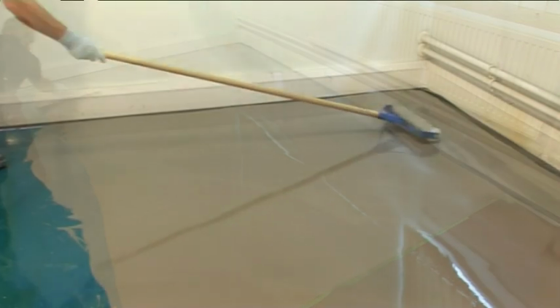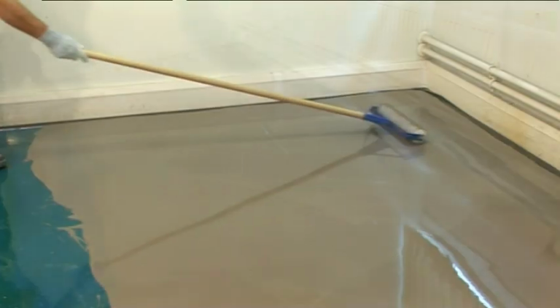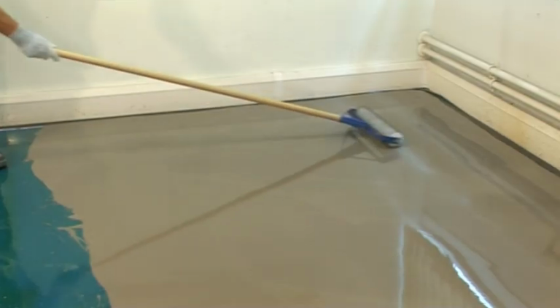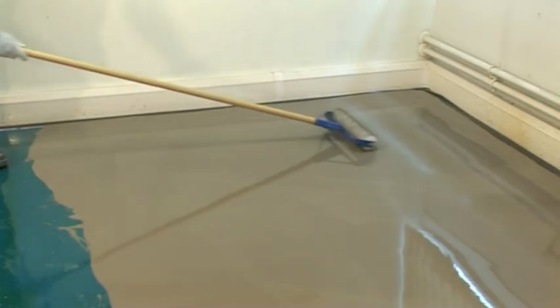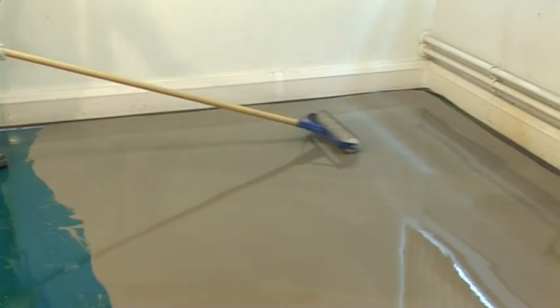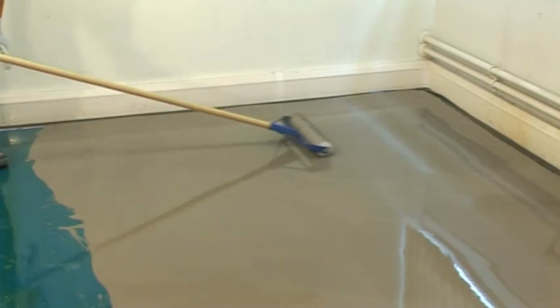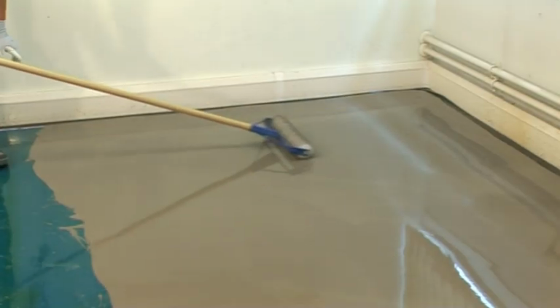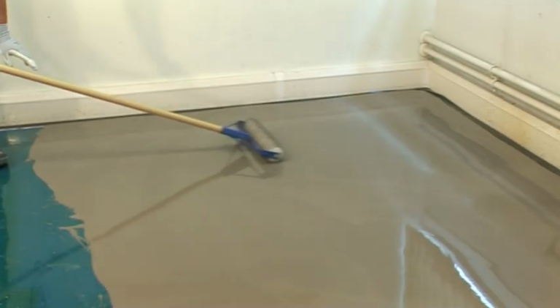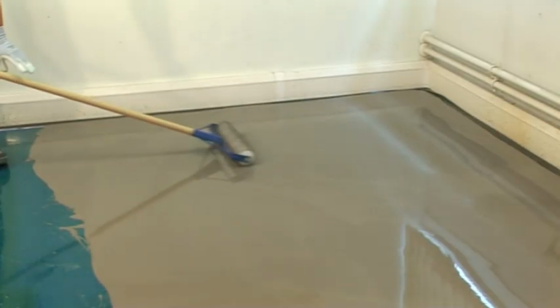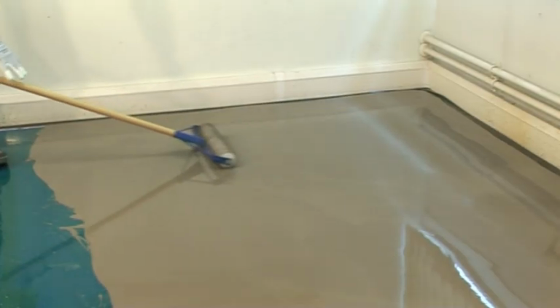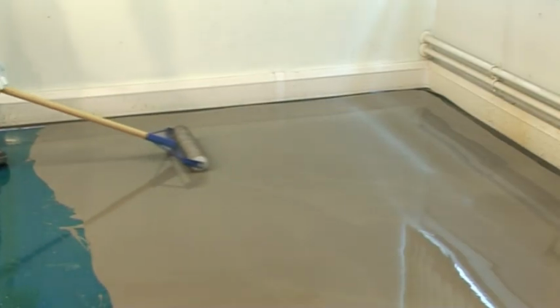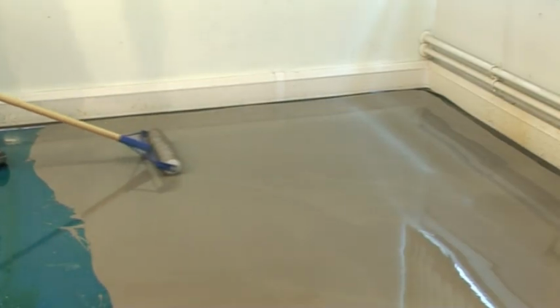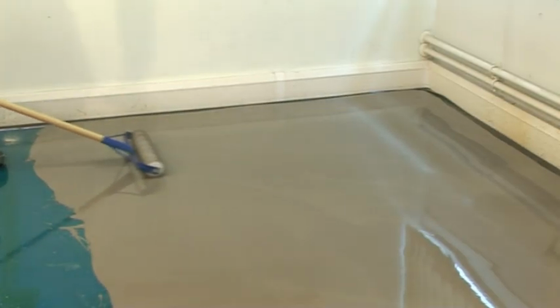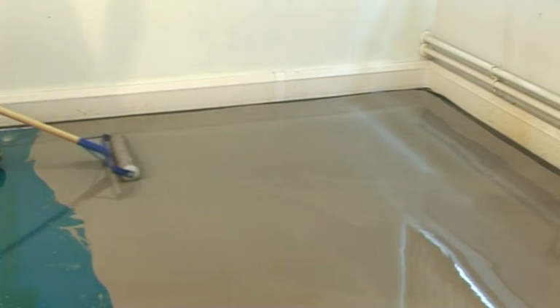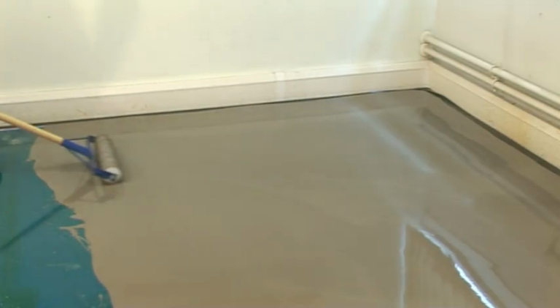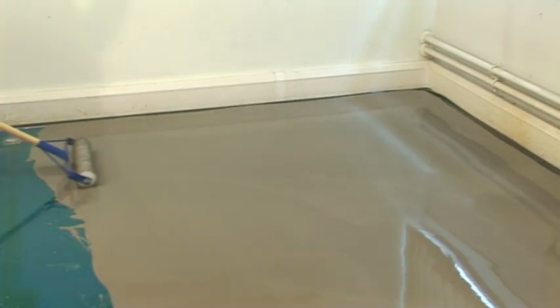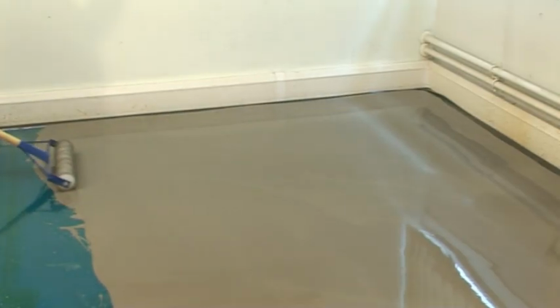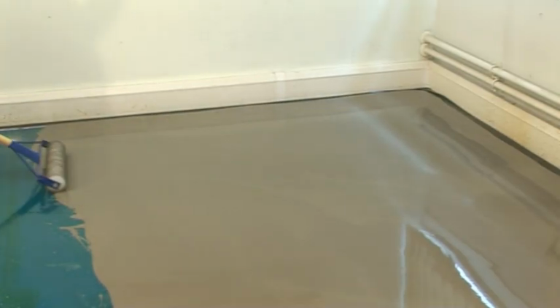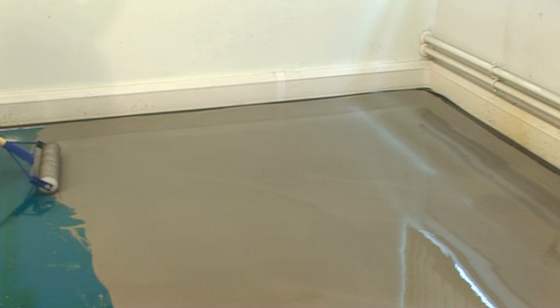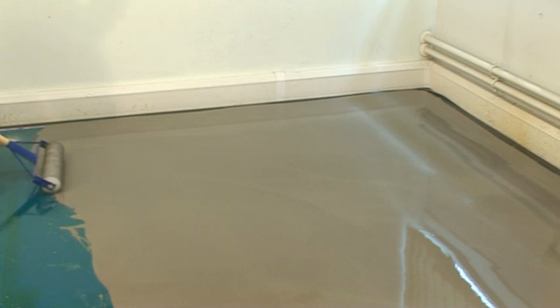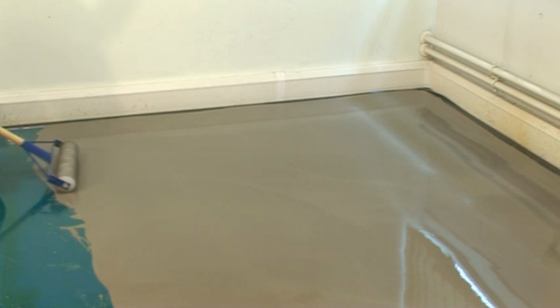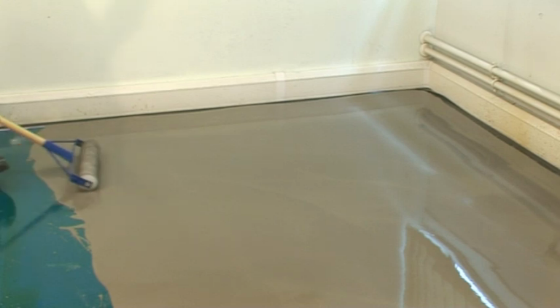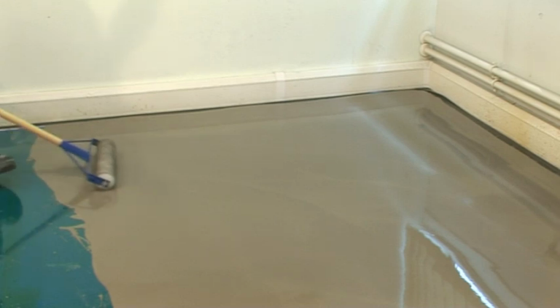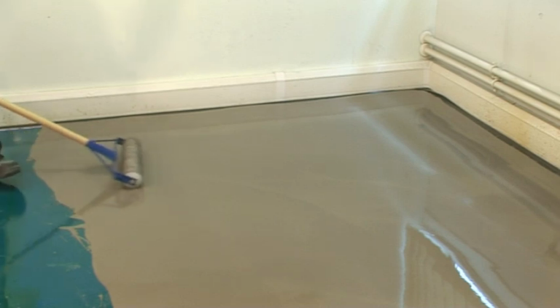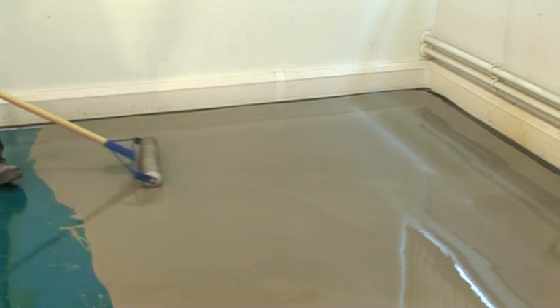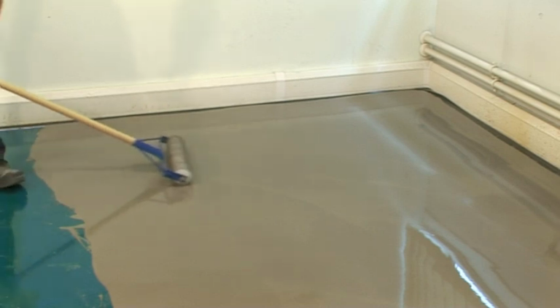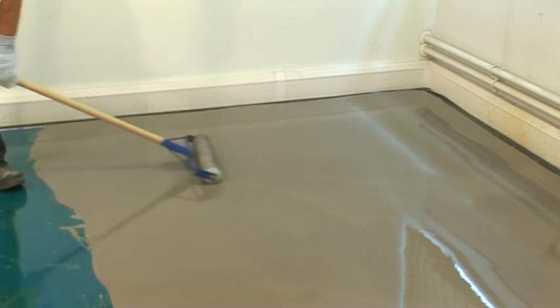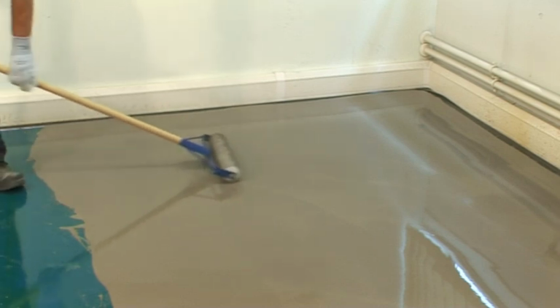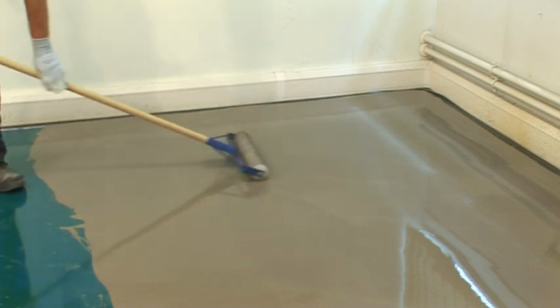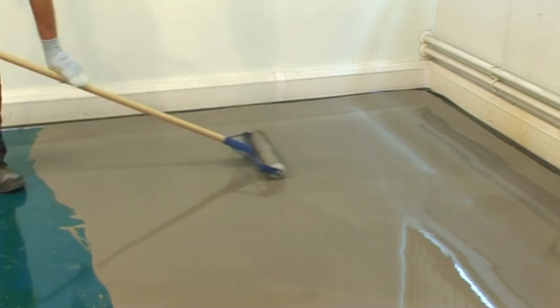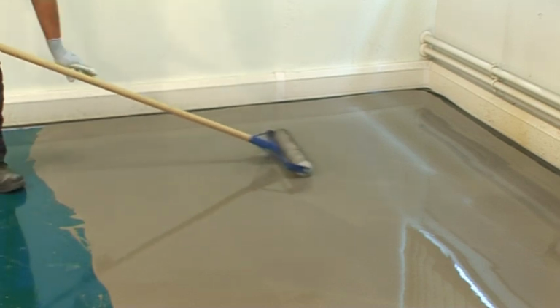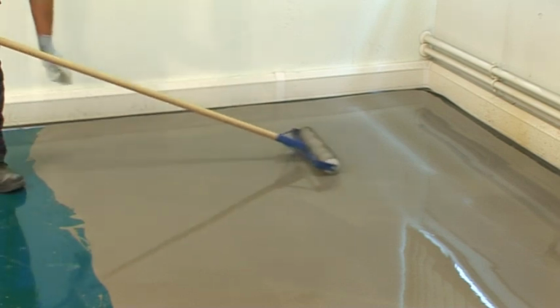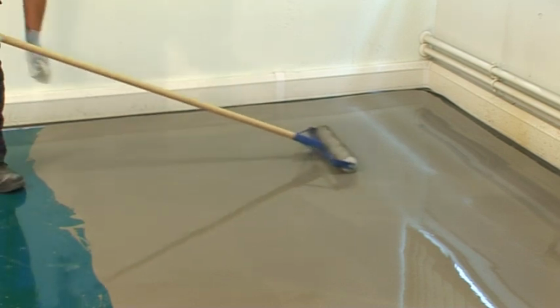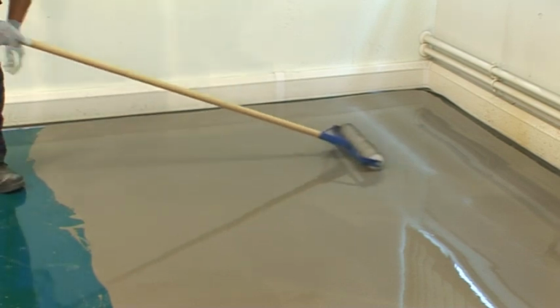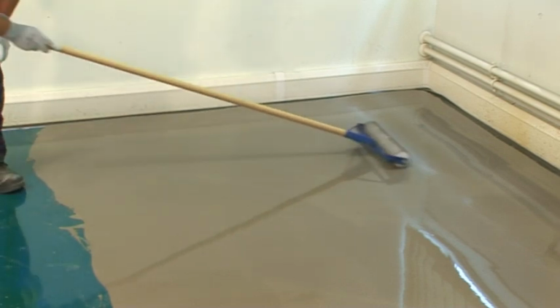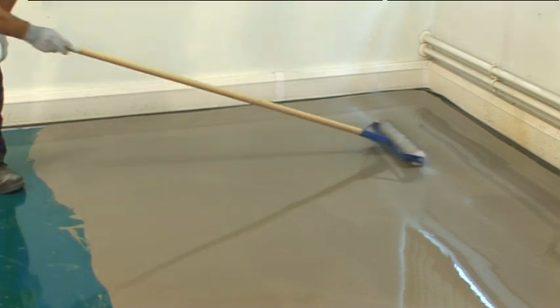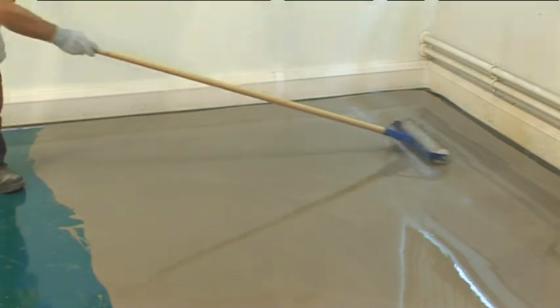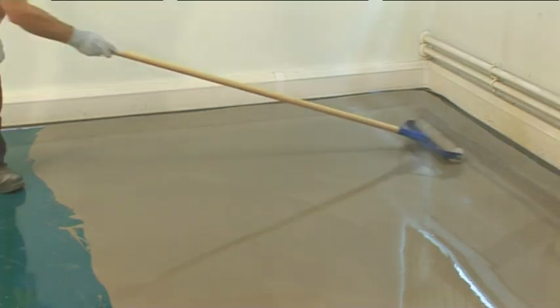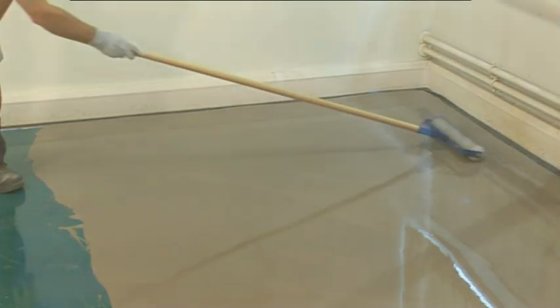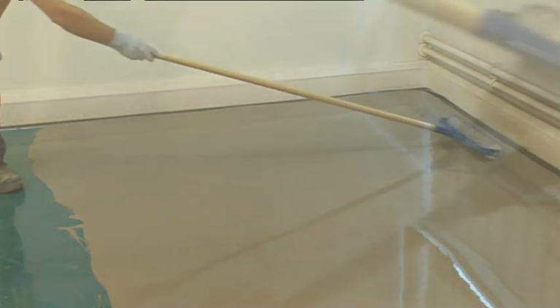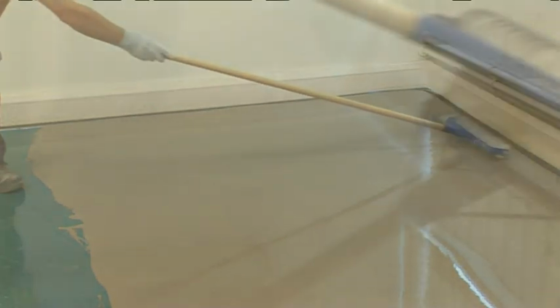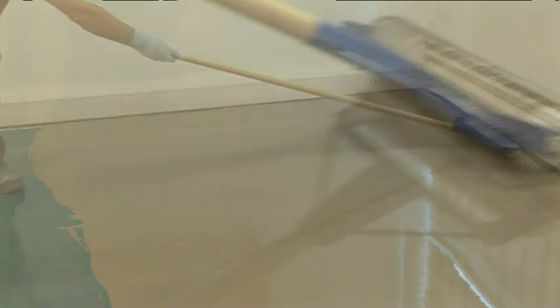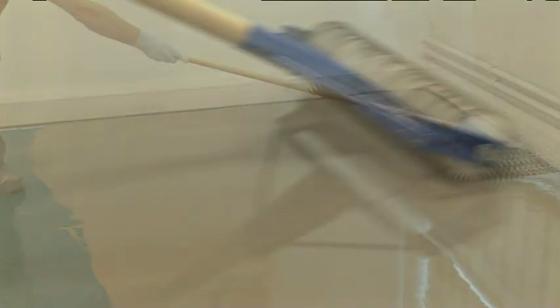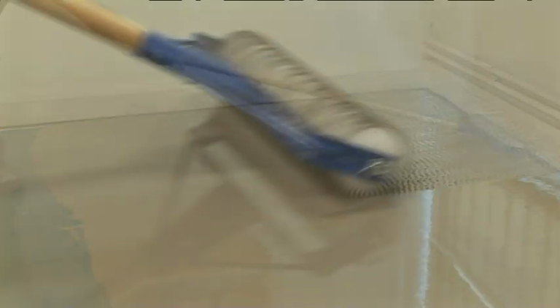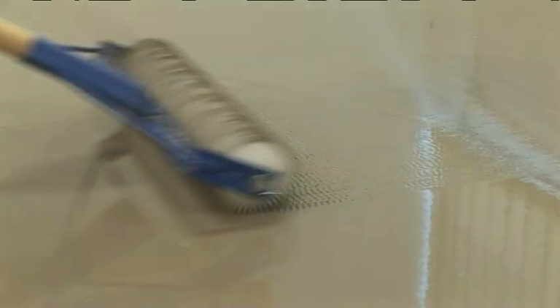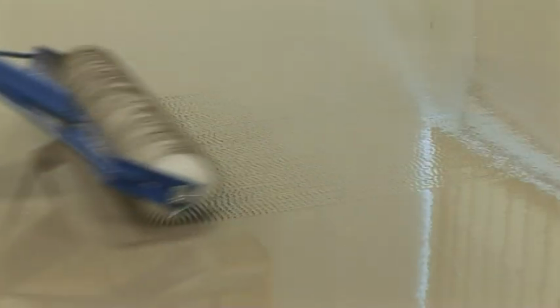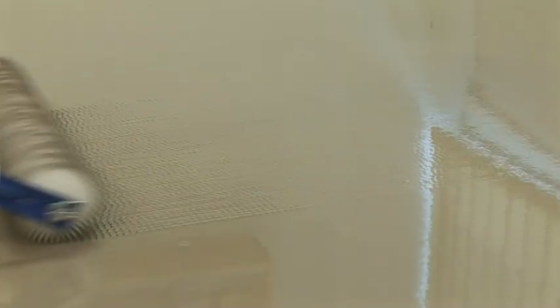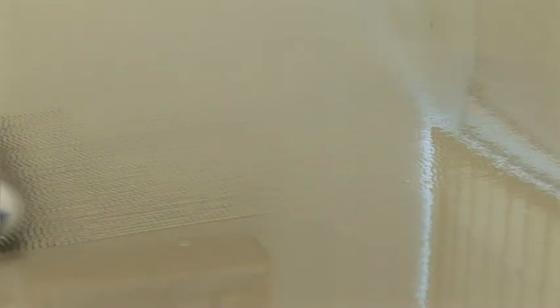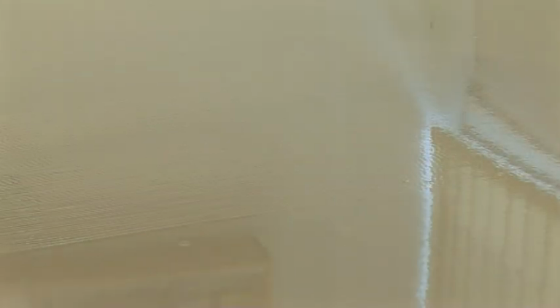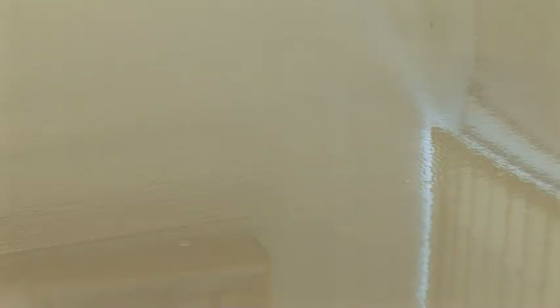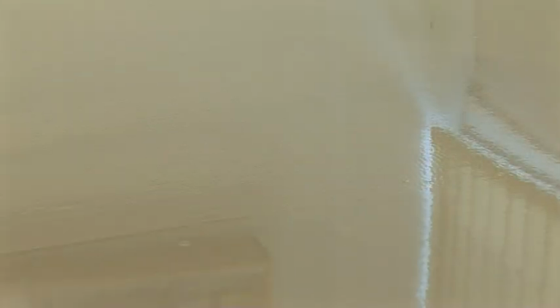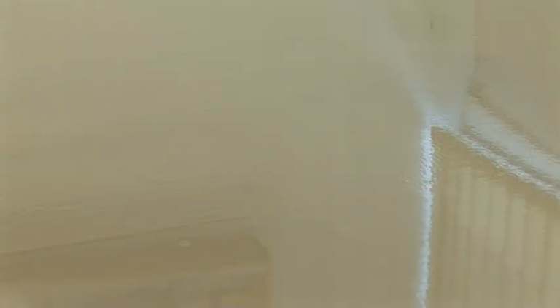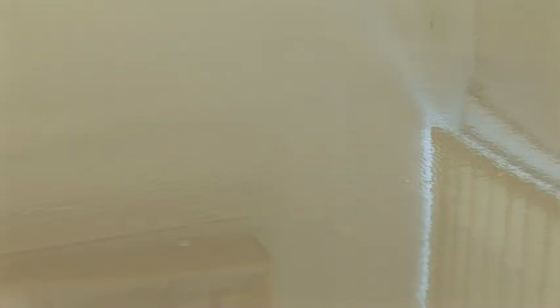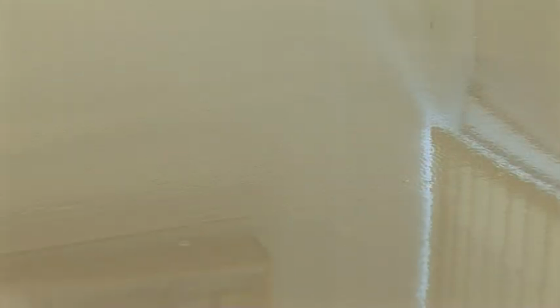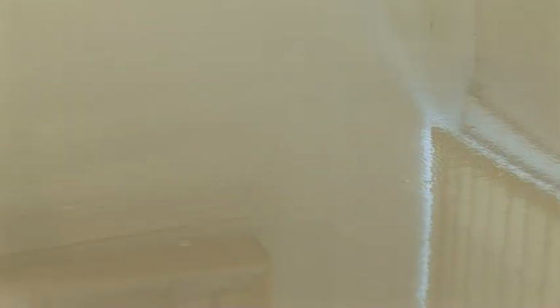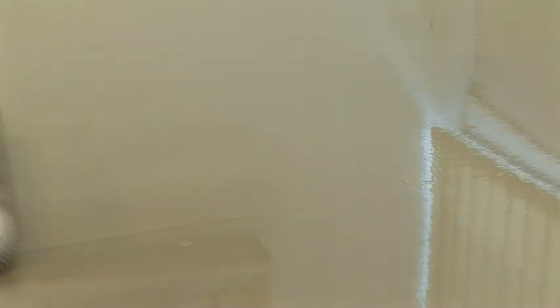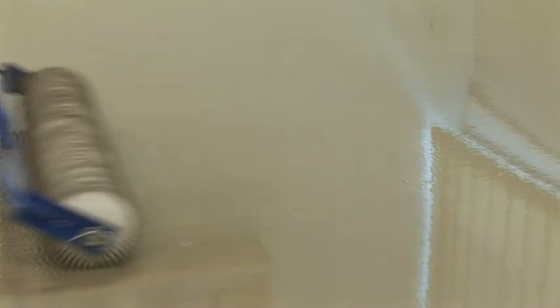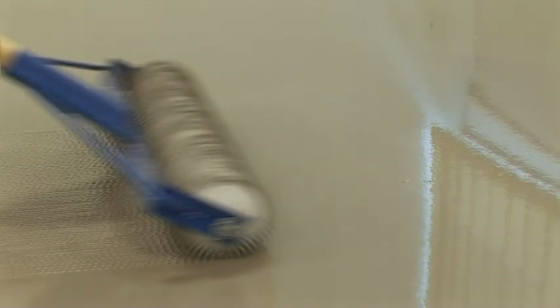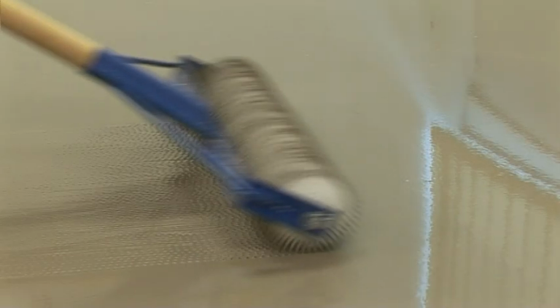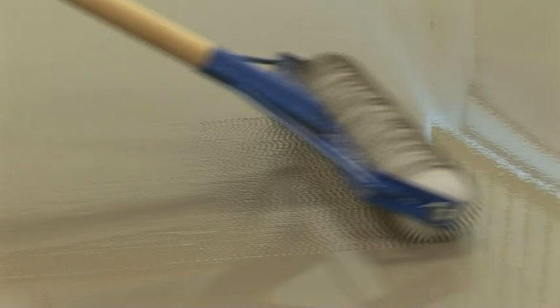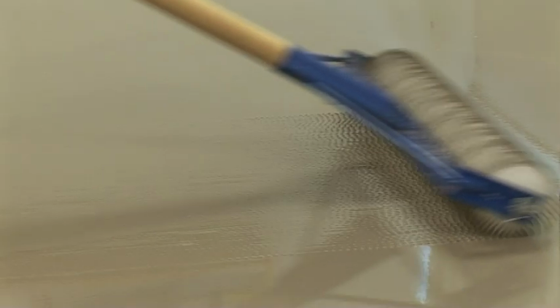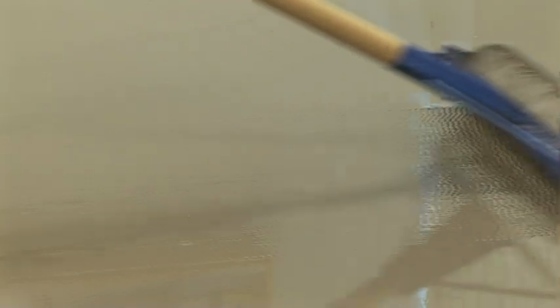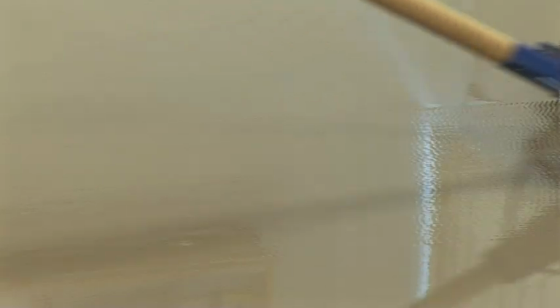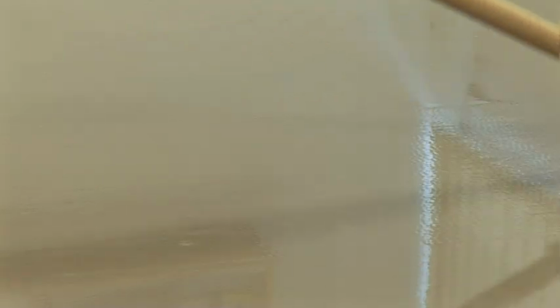The use of a spiked roller will help eliminate trapped air and smooth out flow lines to give a more uniform appearance.